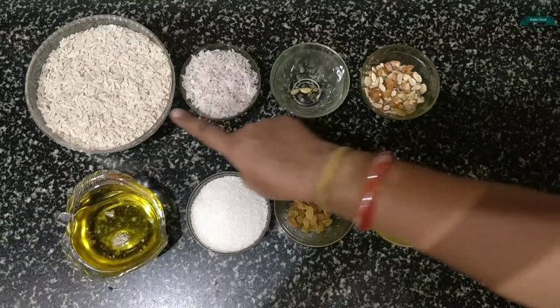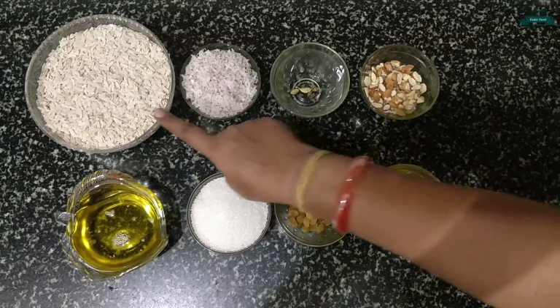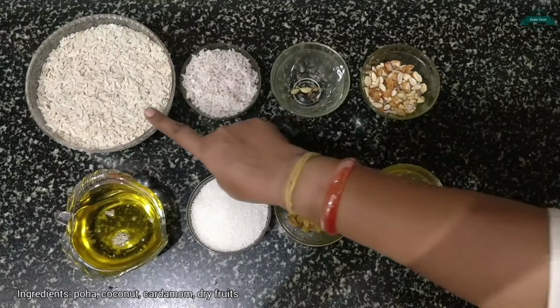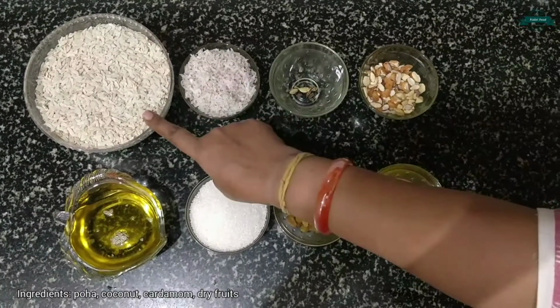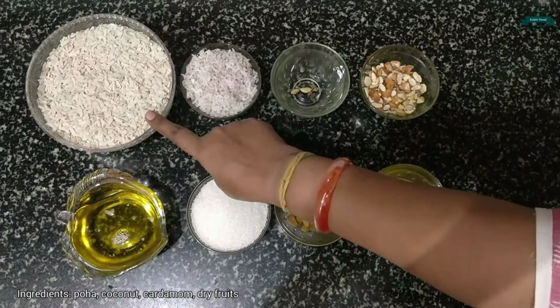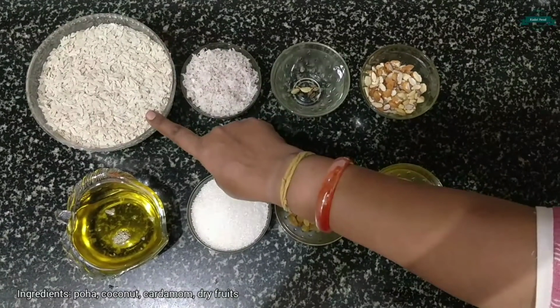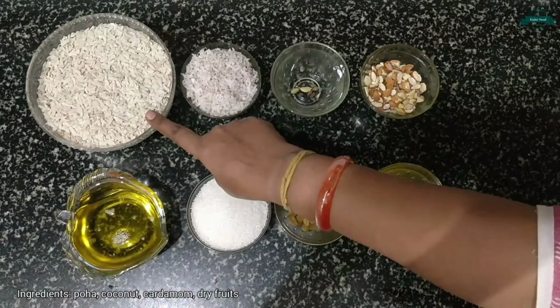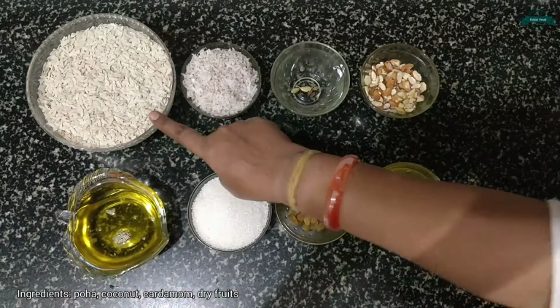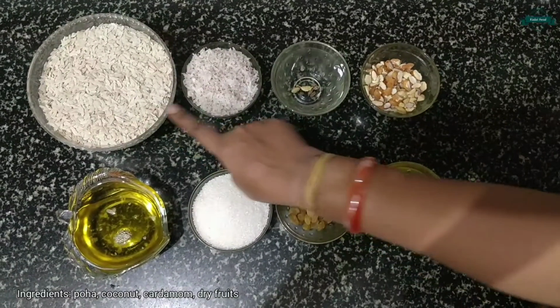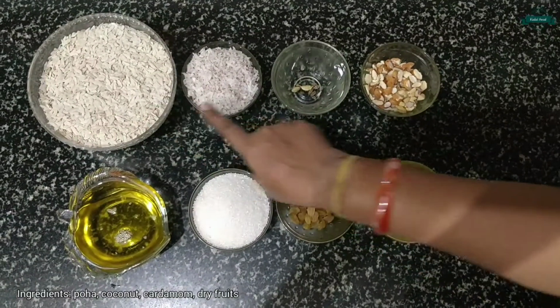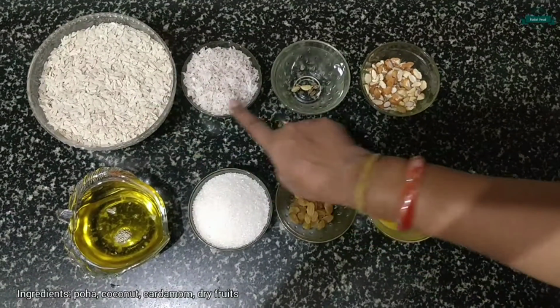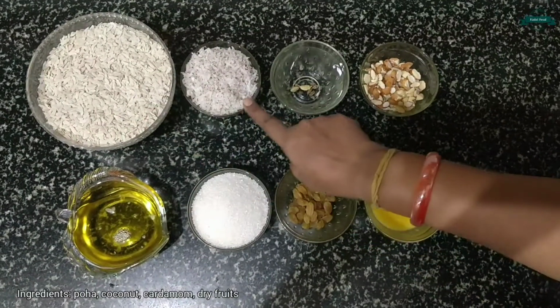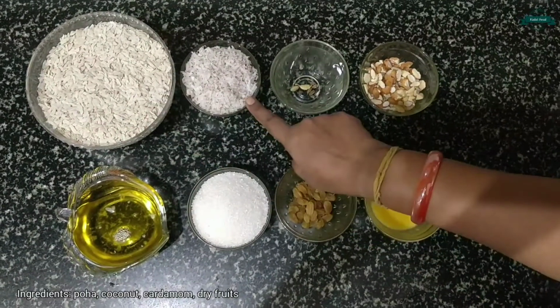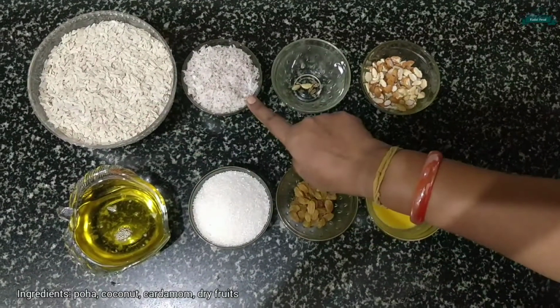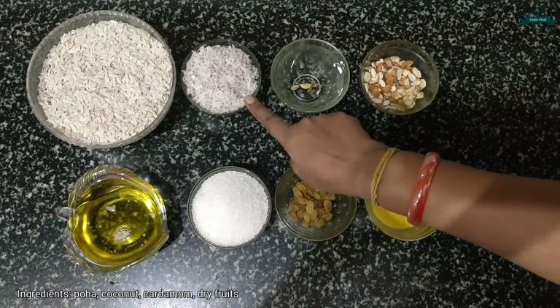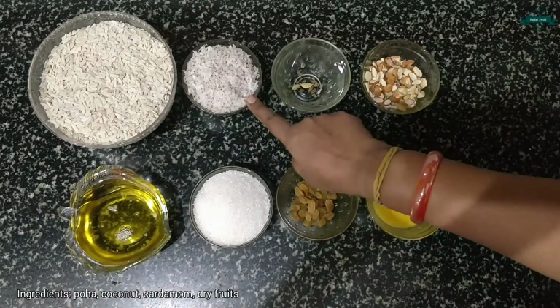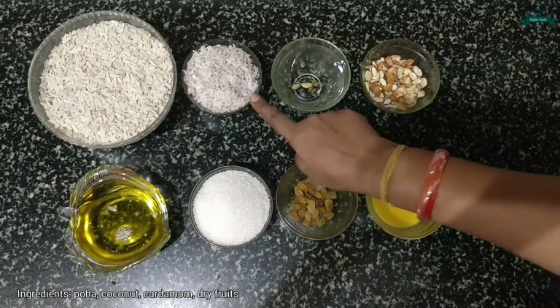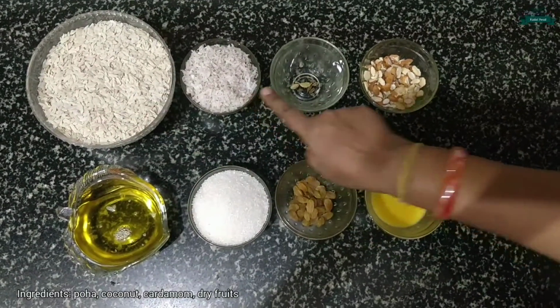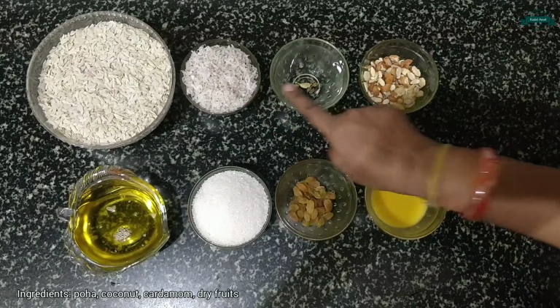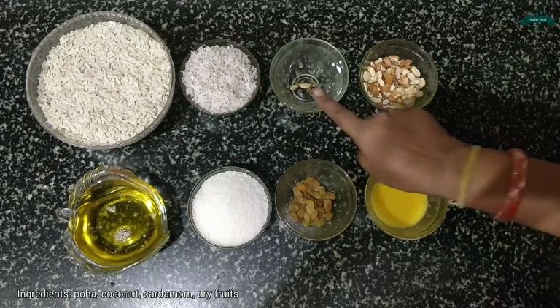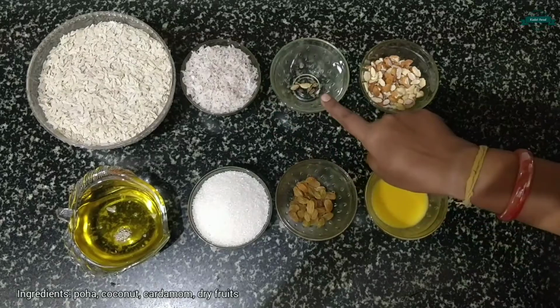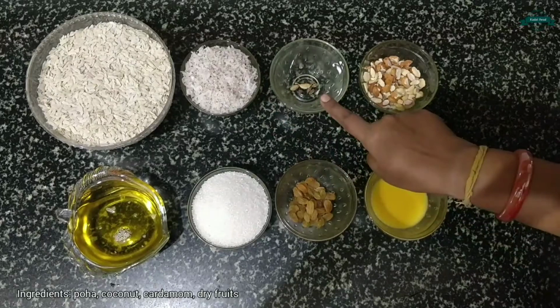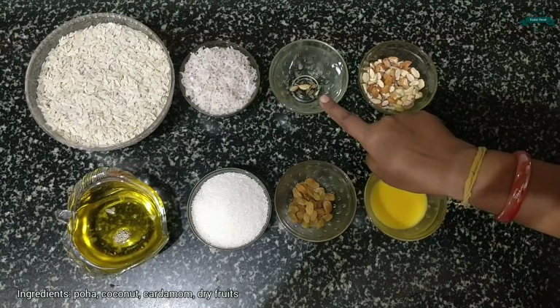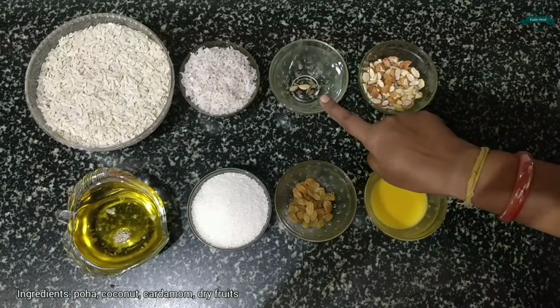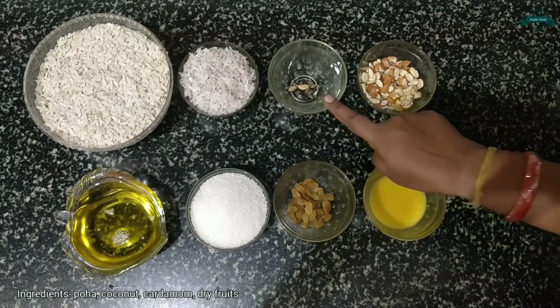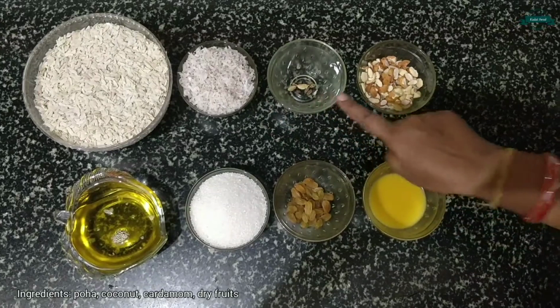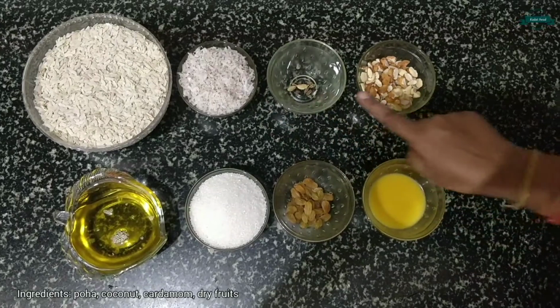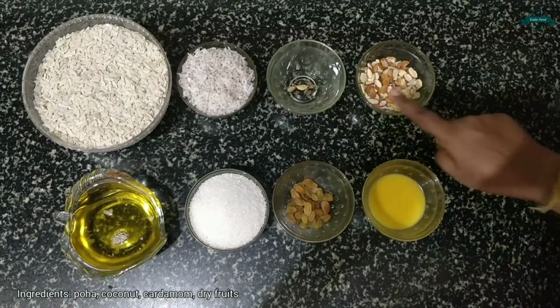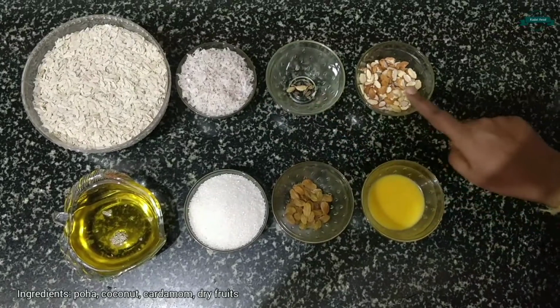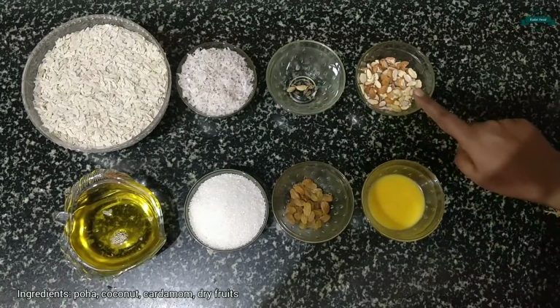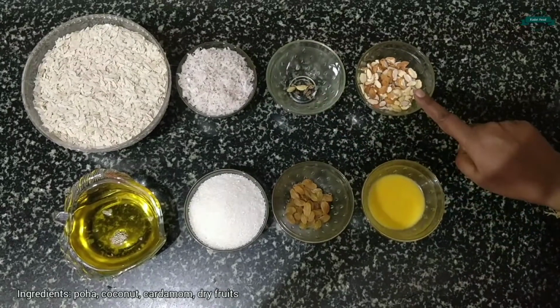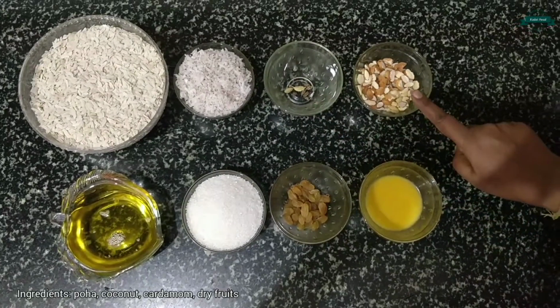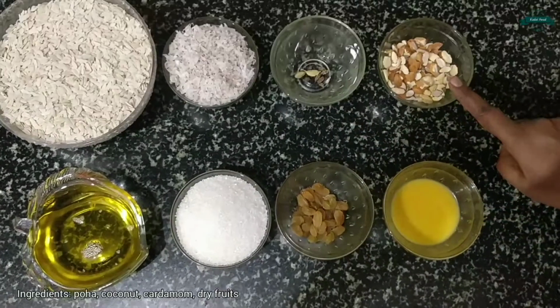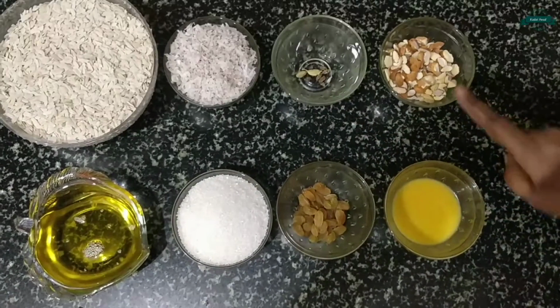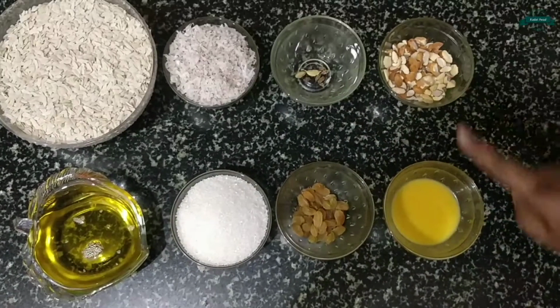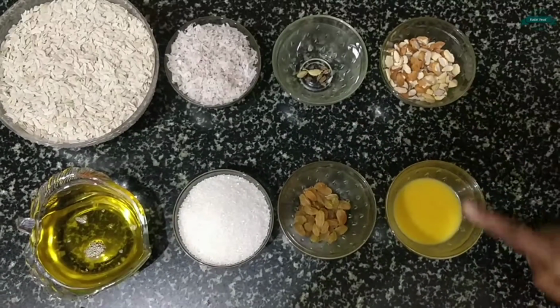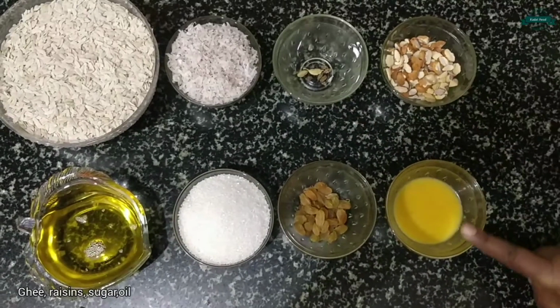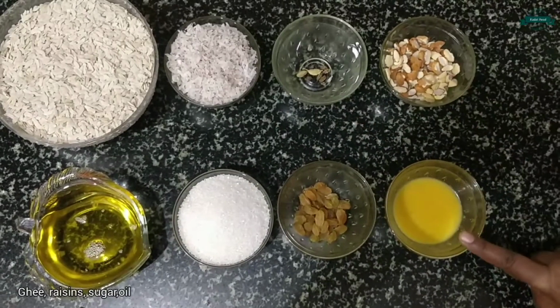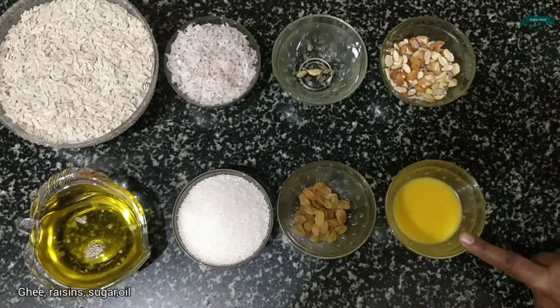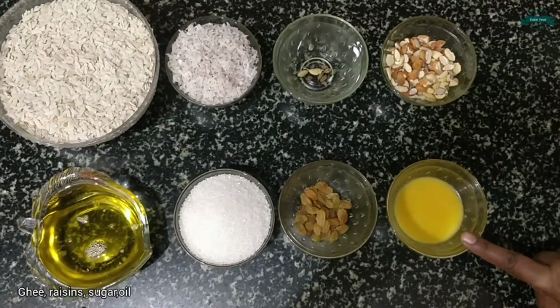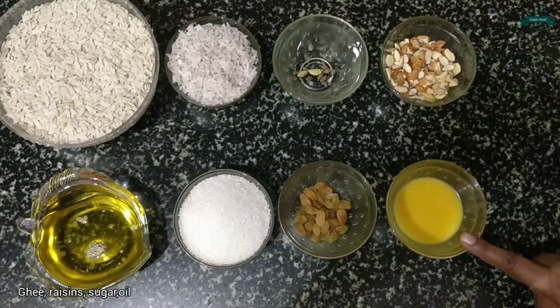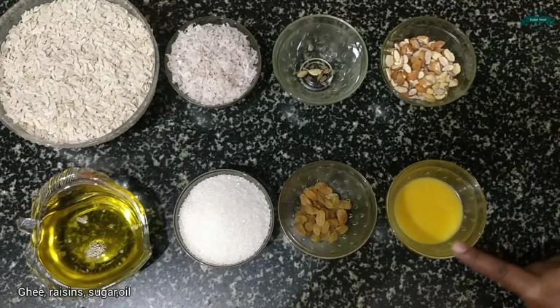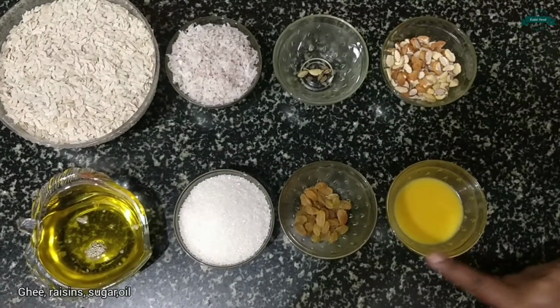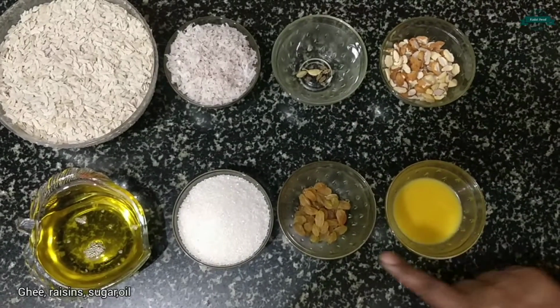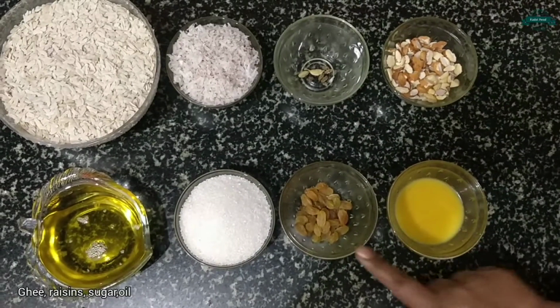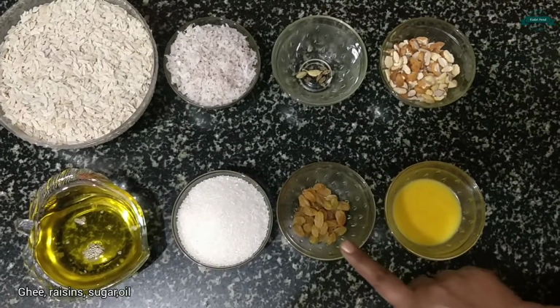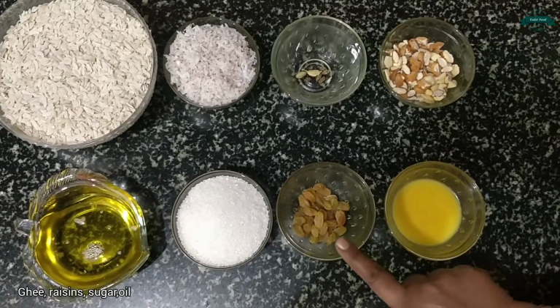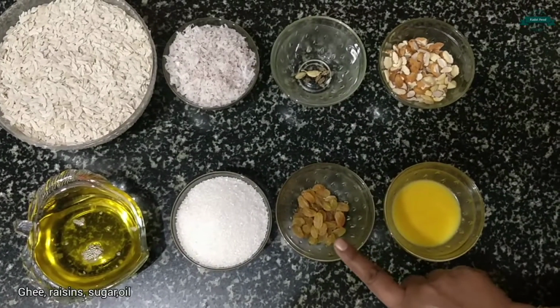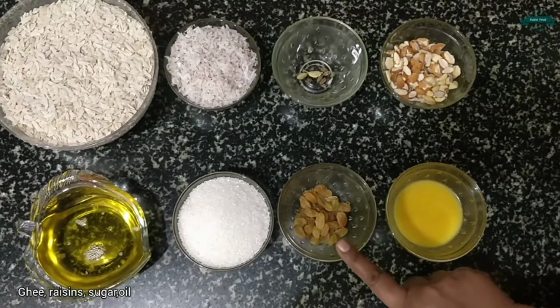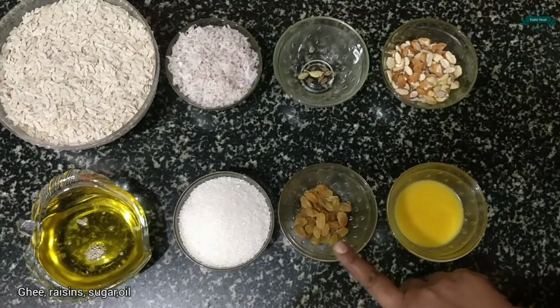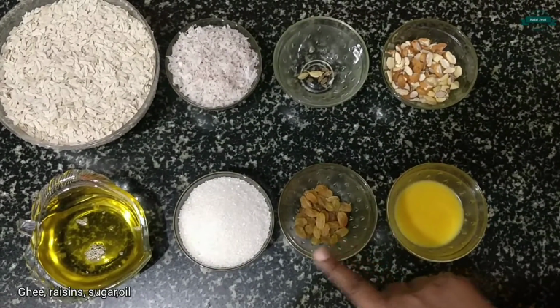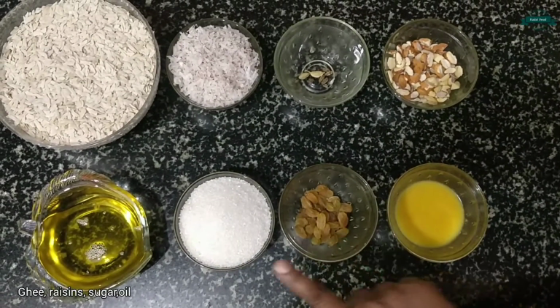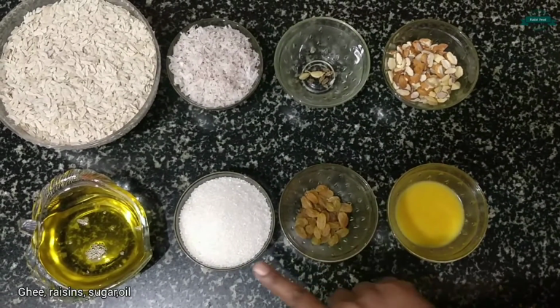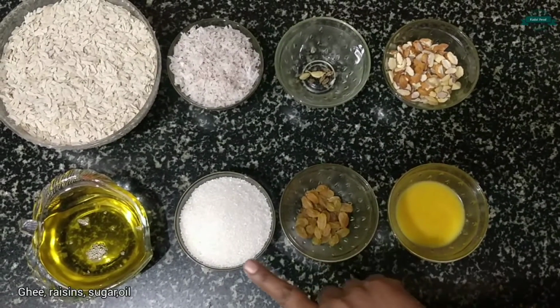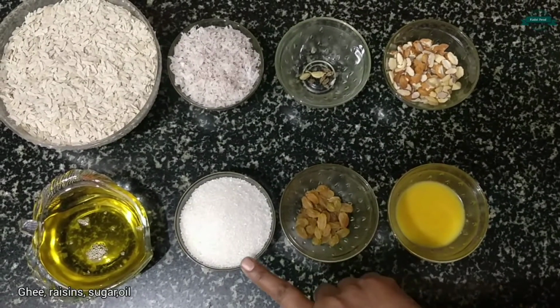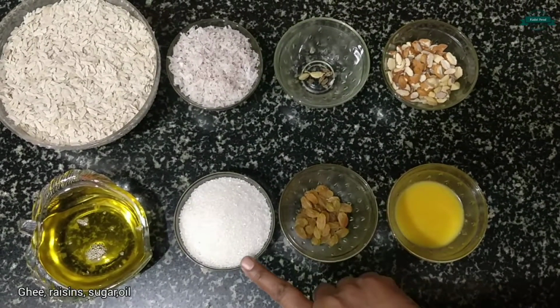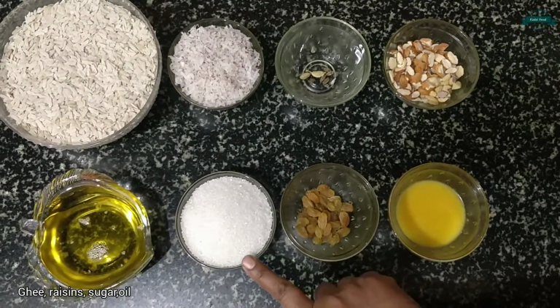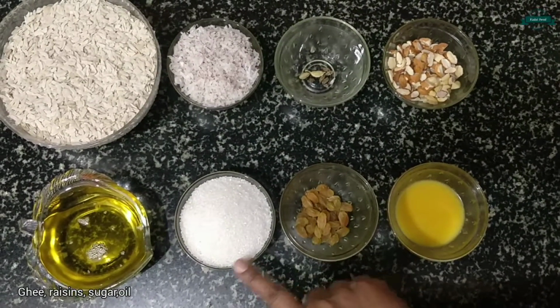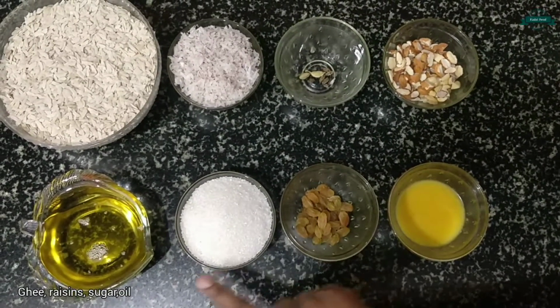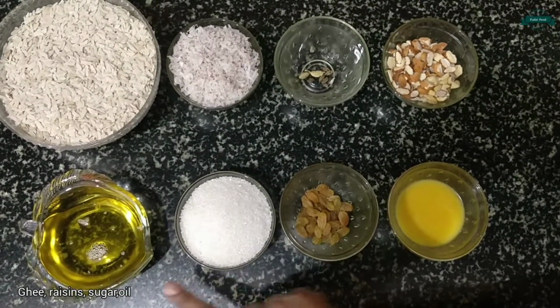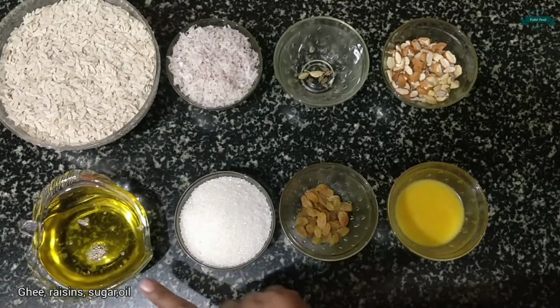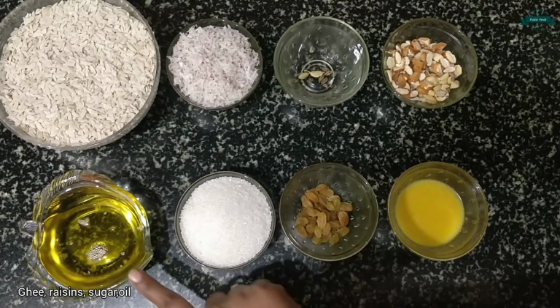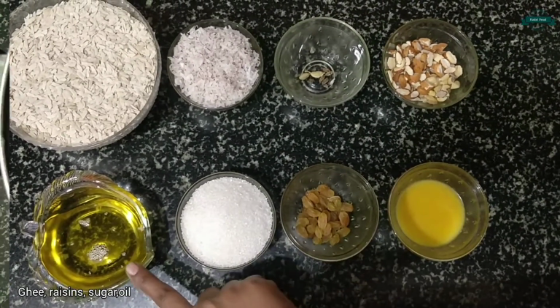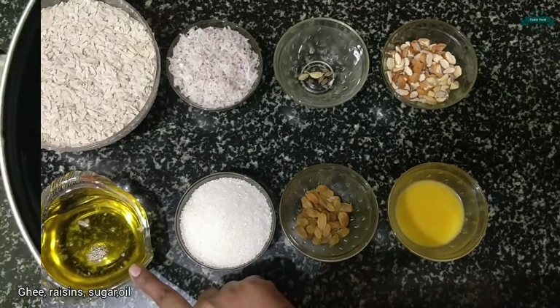Poha, coconut, cardamom, dry fruits, ghee, raisins, sugar and oil.